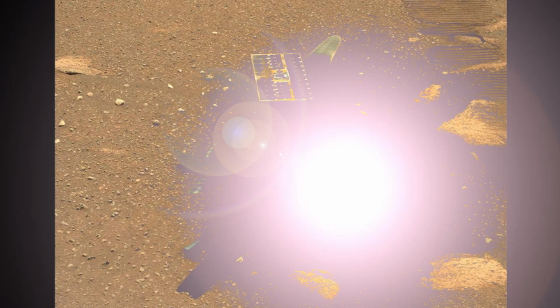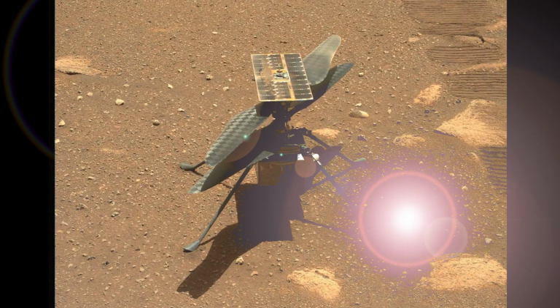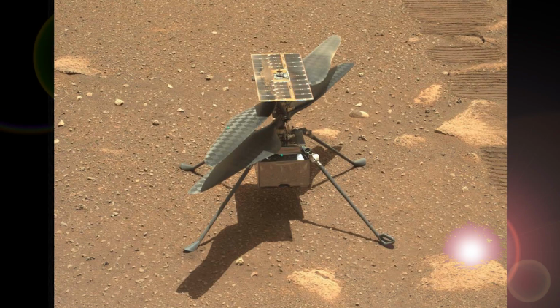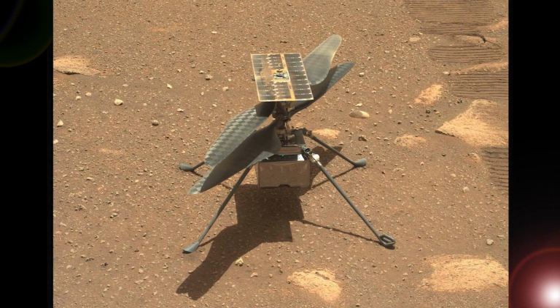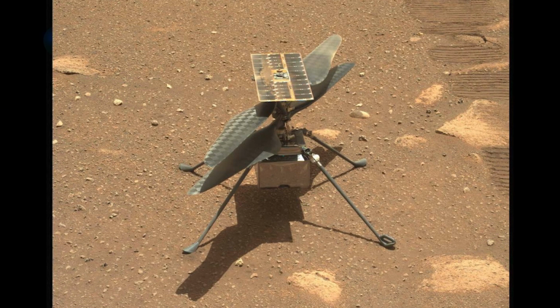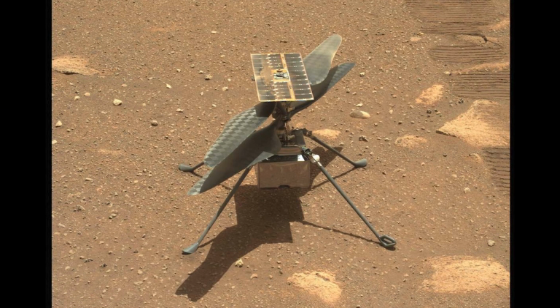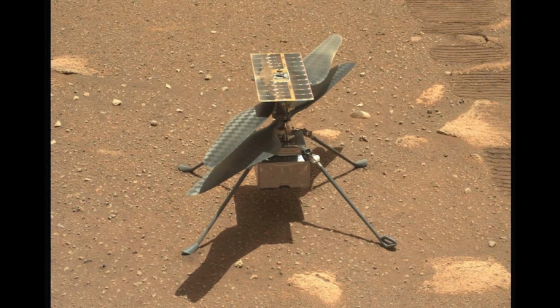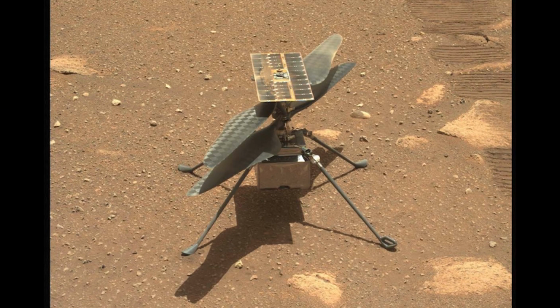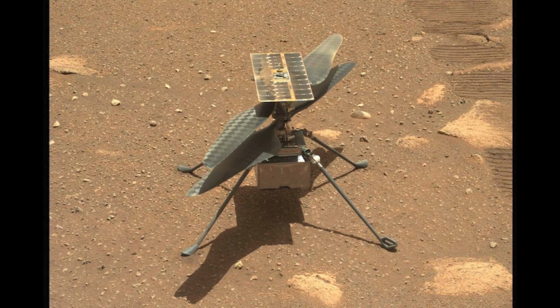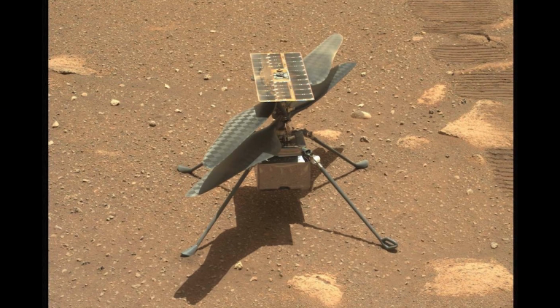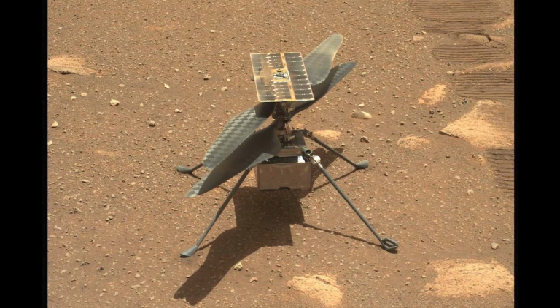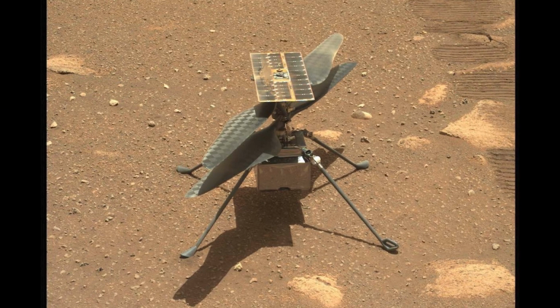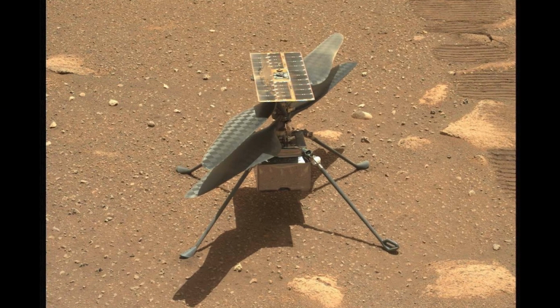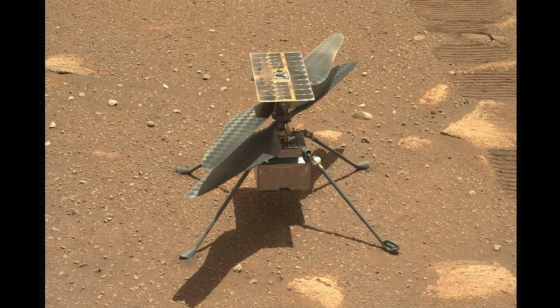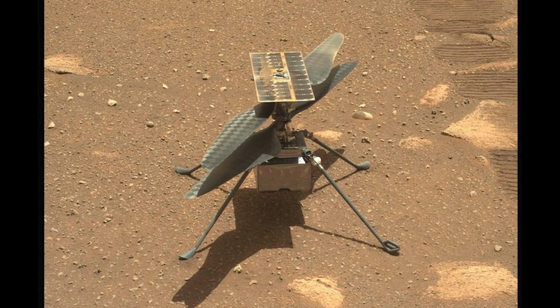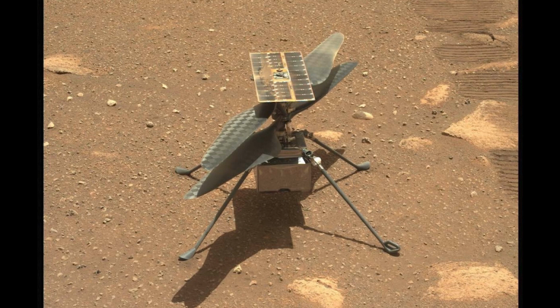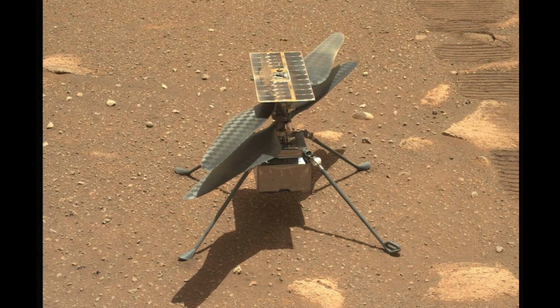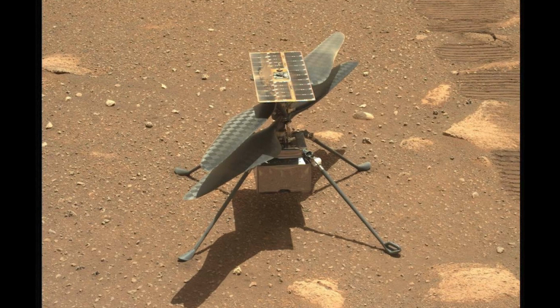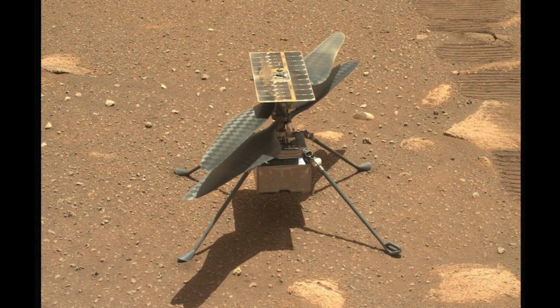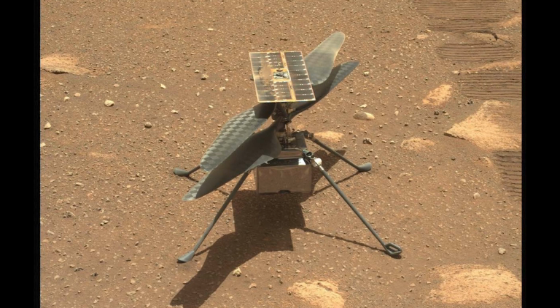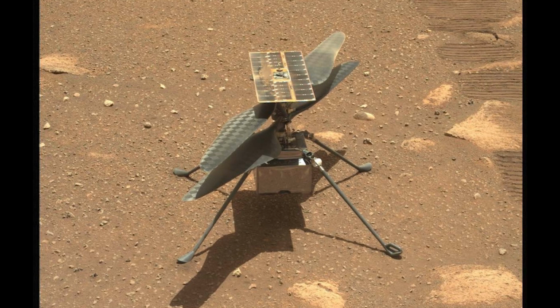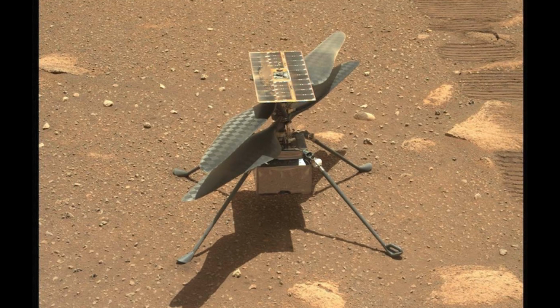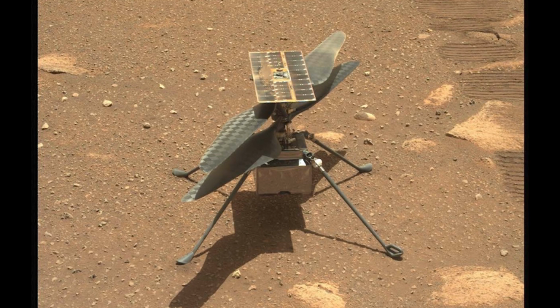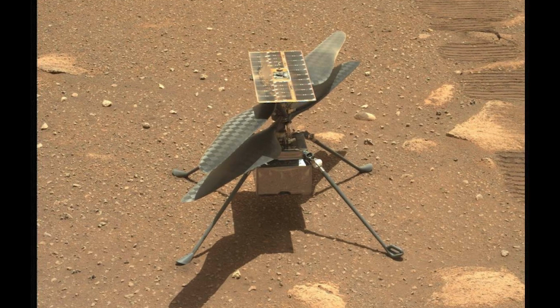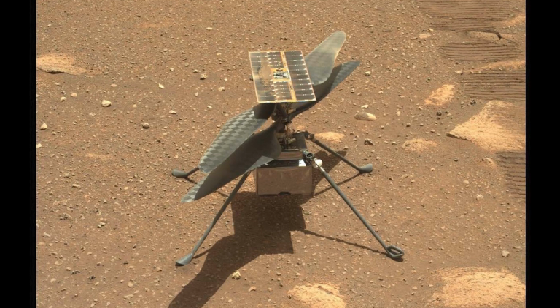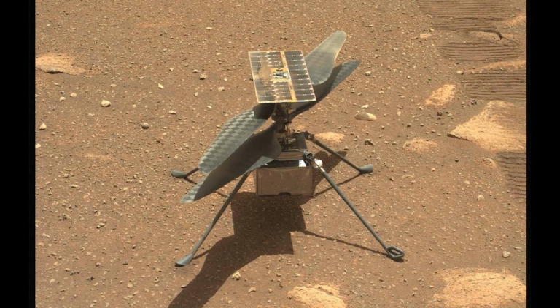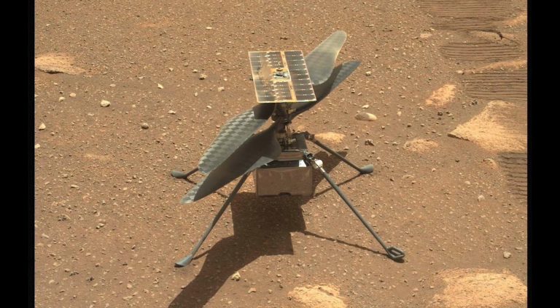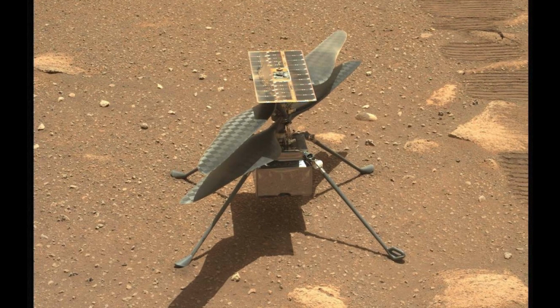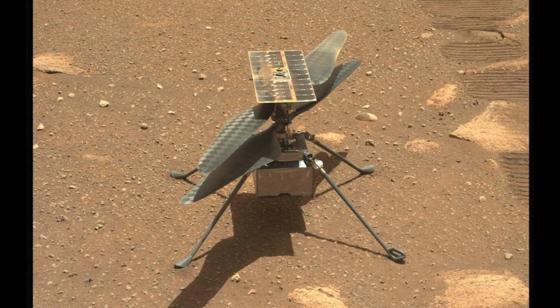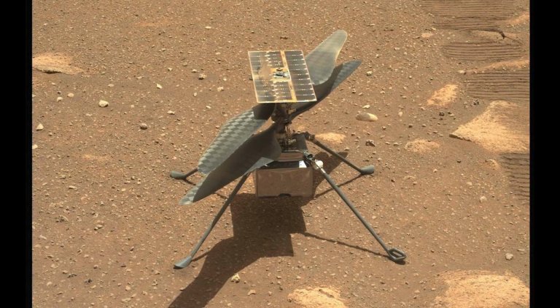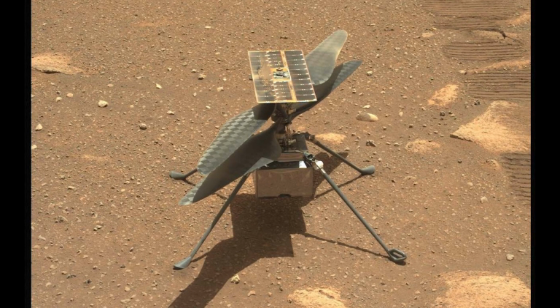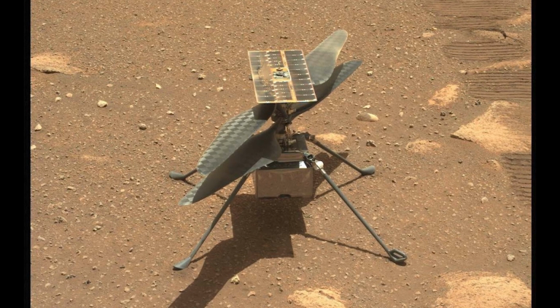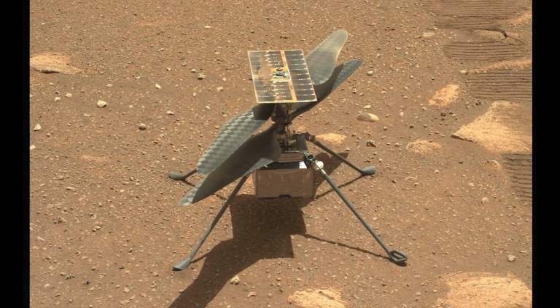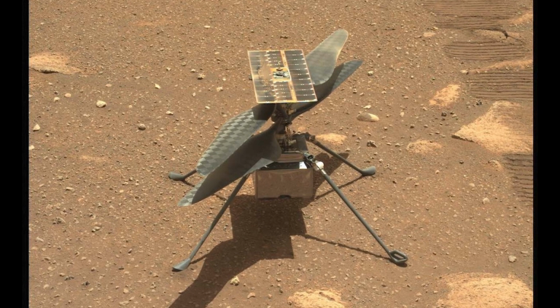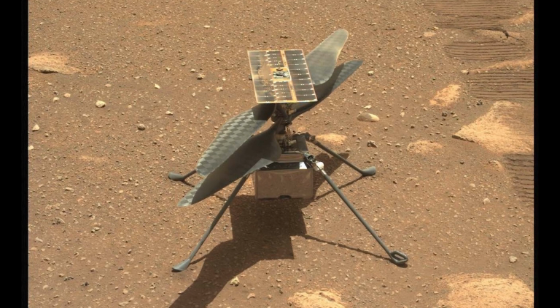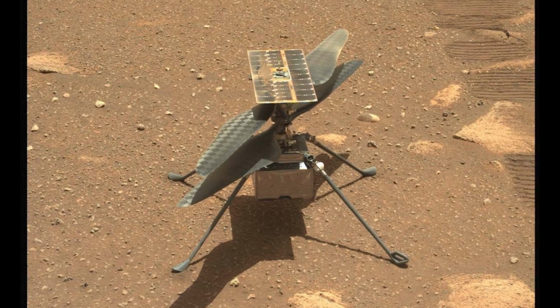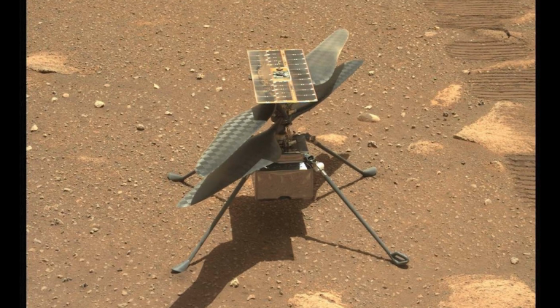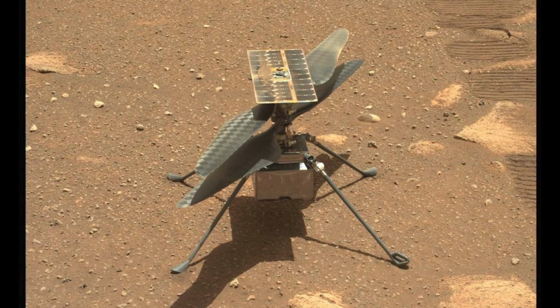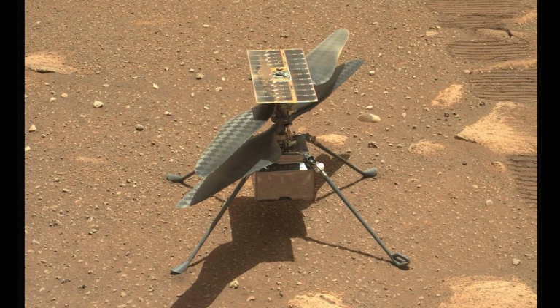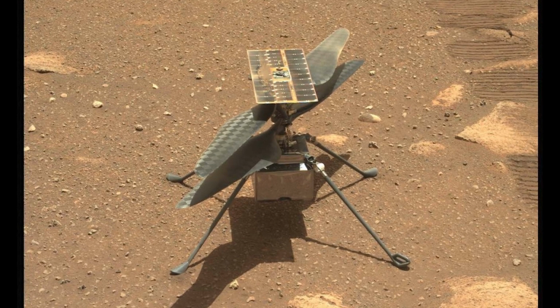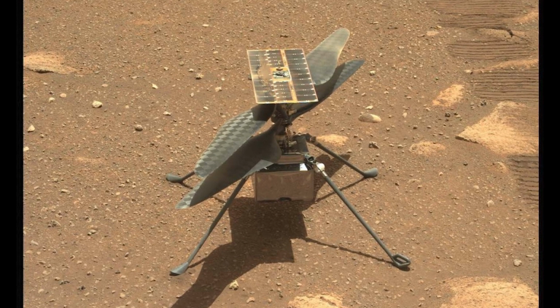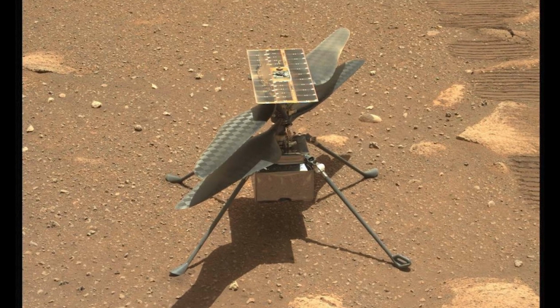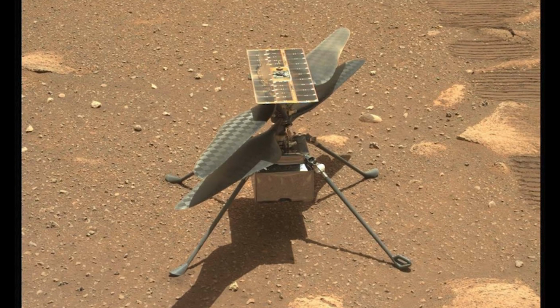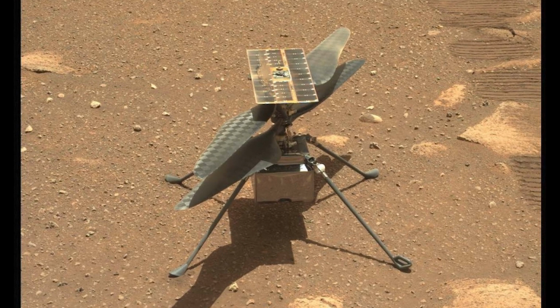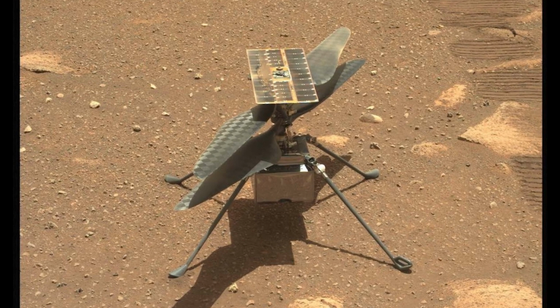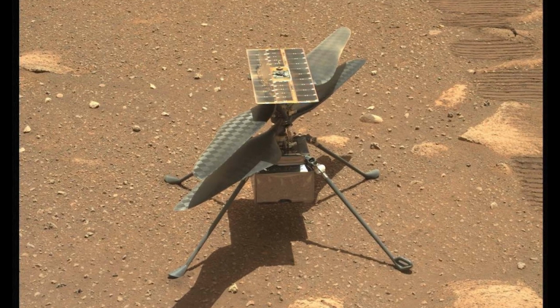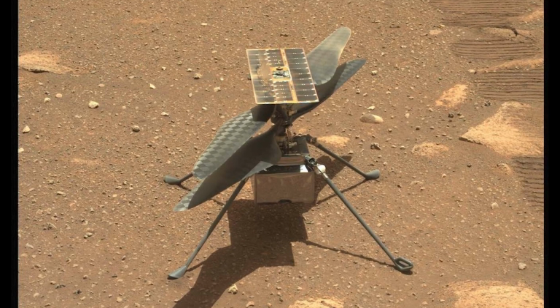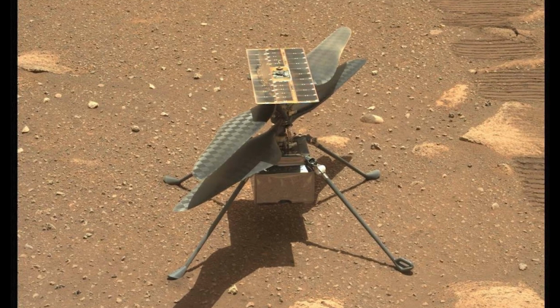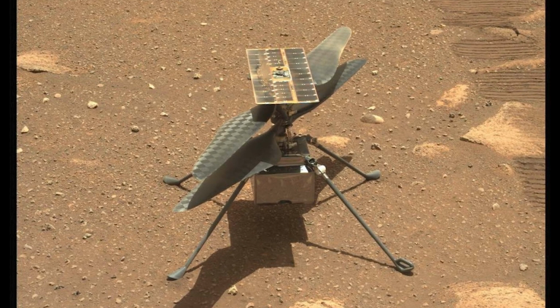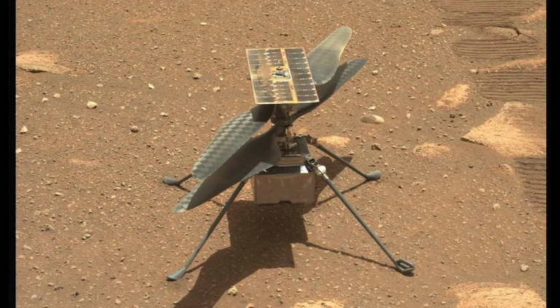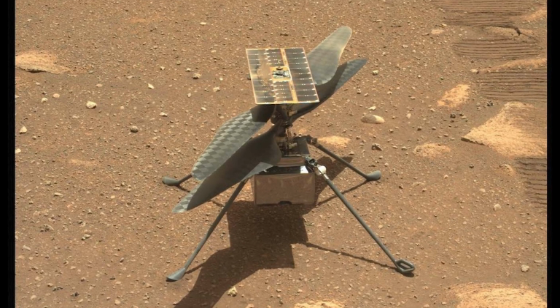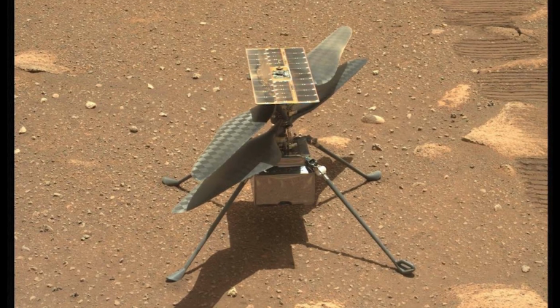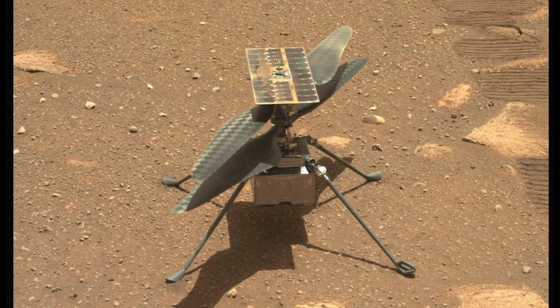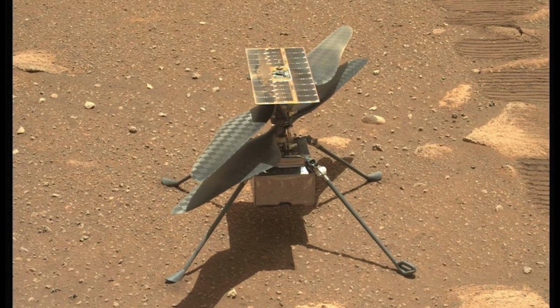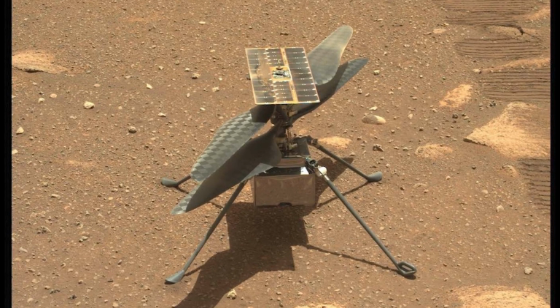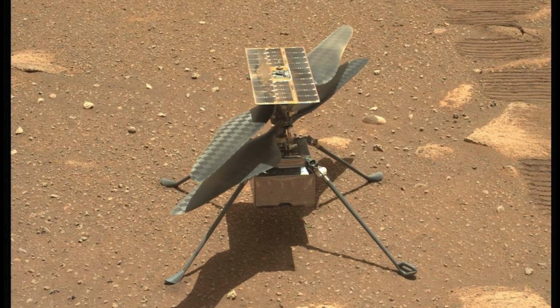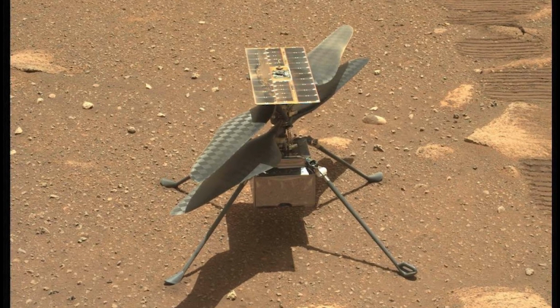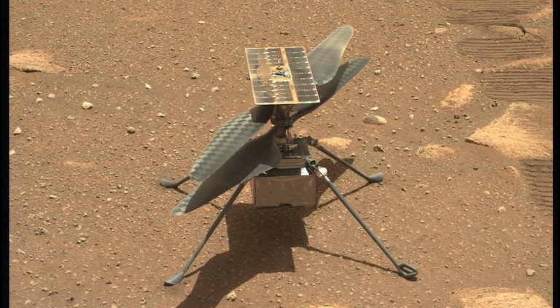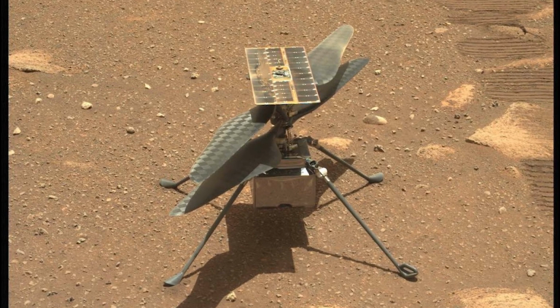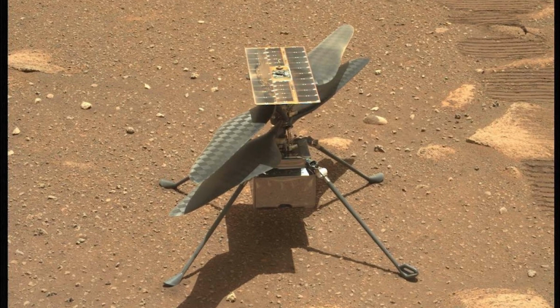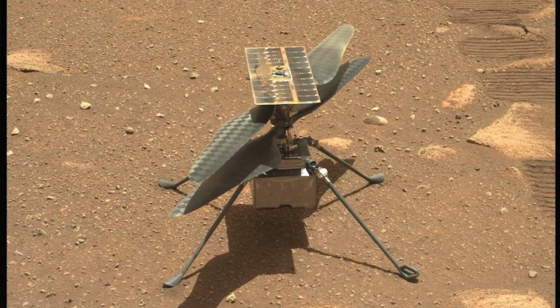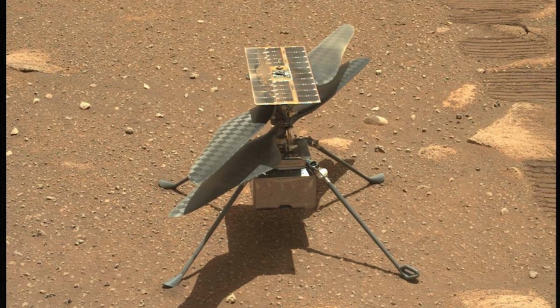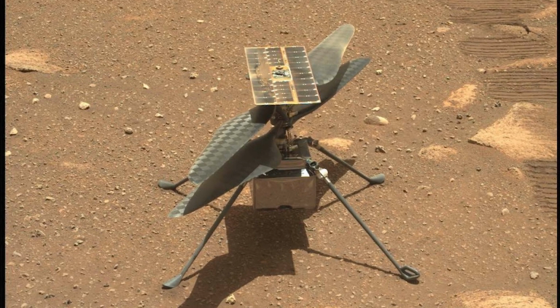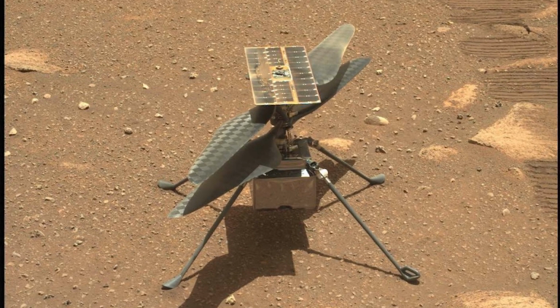The dust even grounded NASA's Ingenuity Mars helicopter, postponing flights until conditions improved.